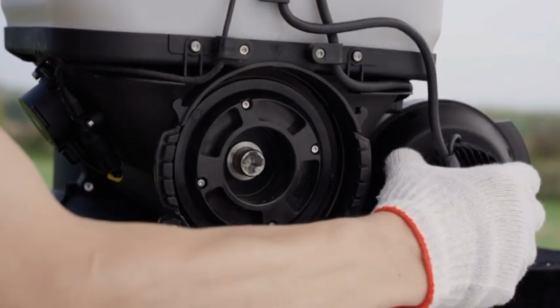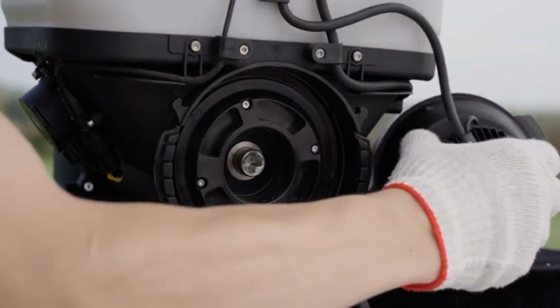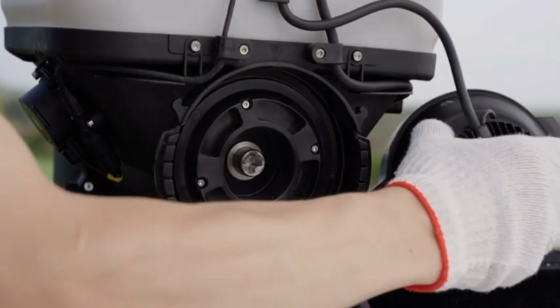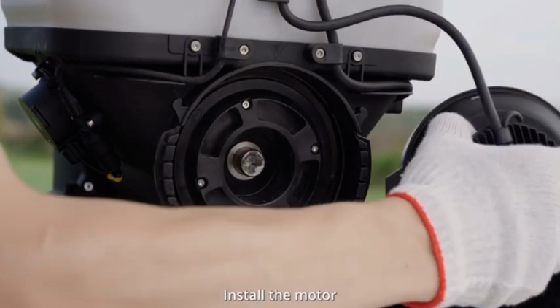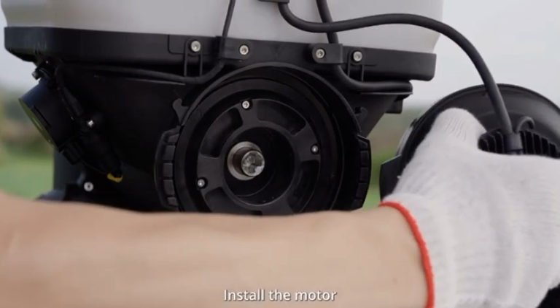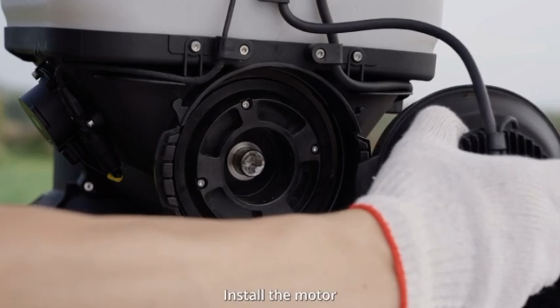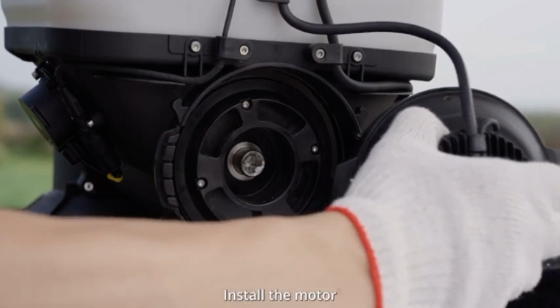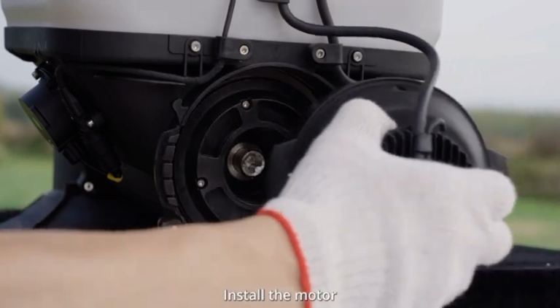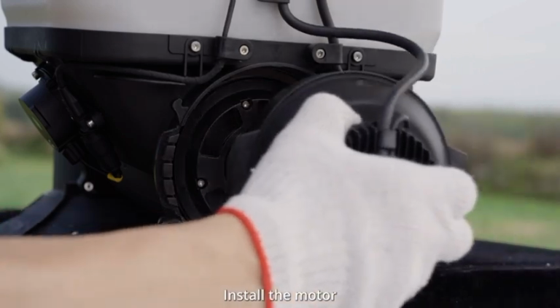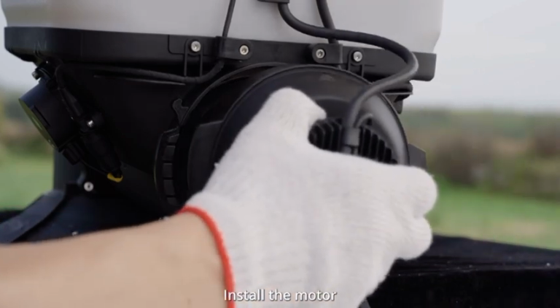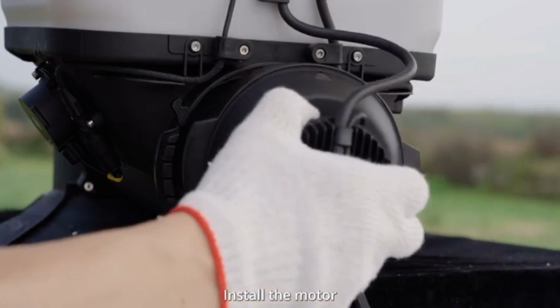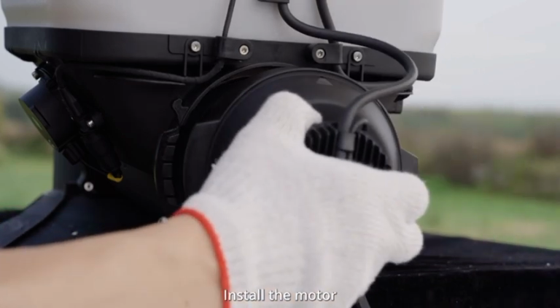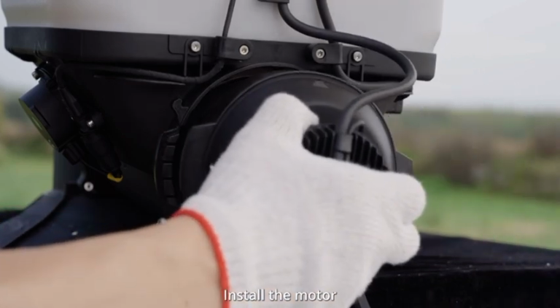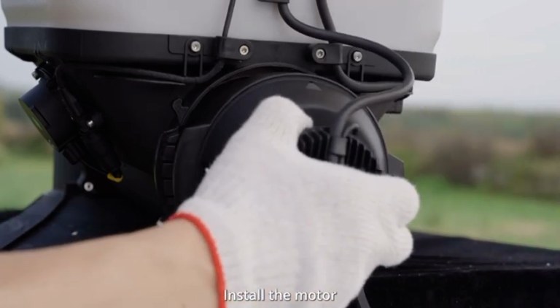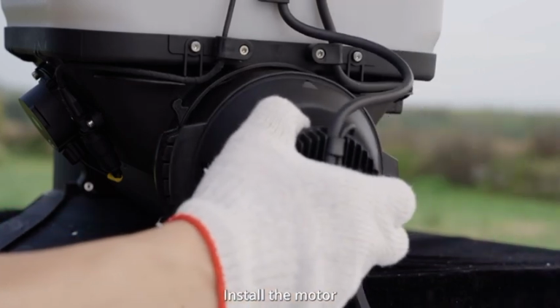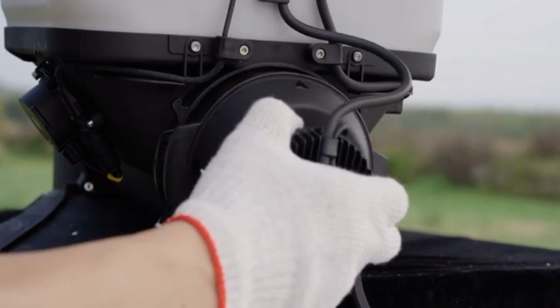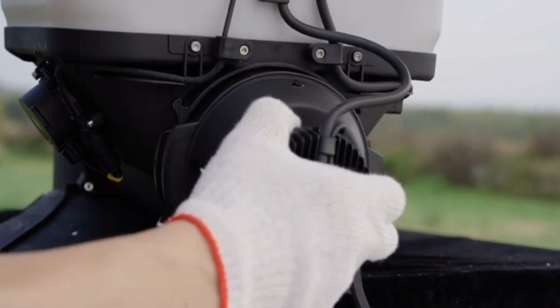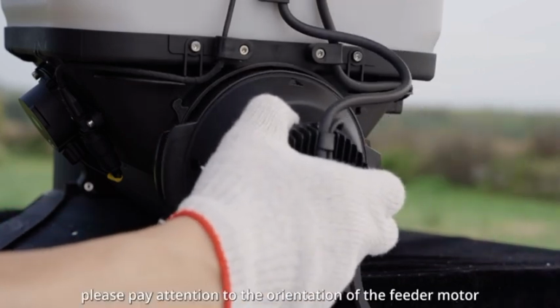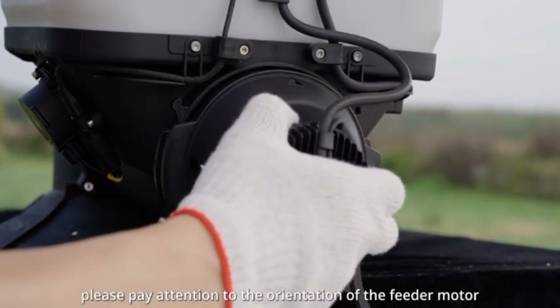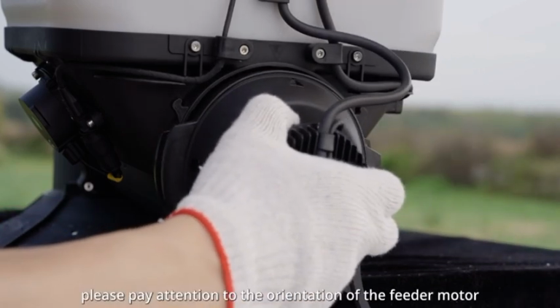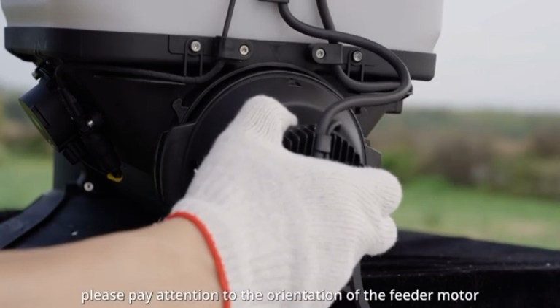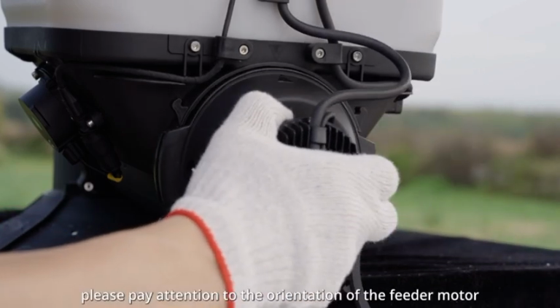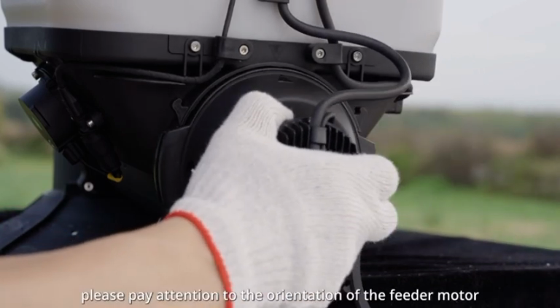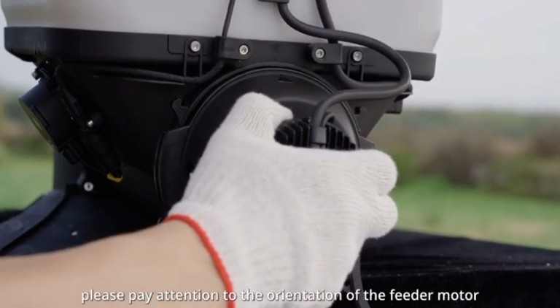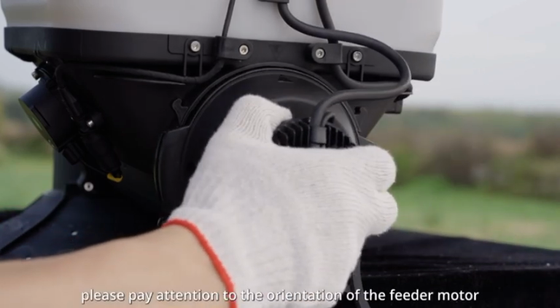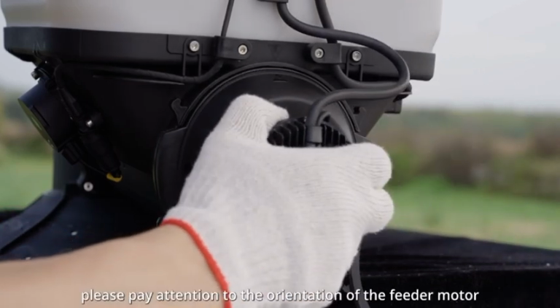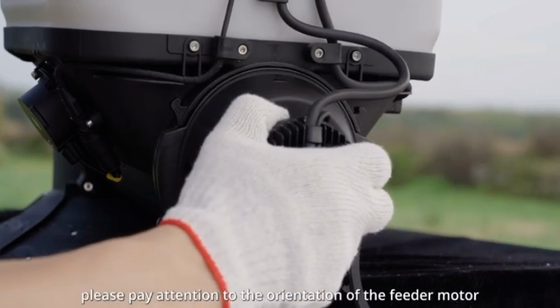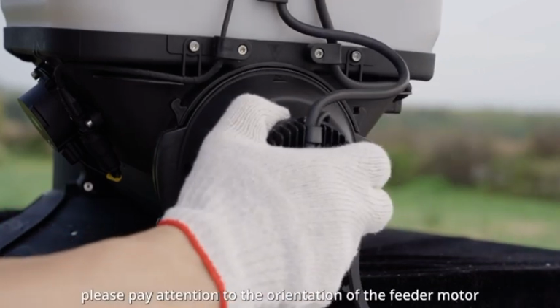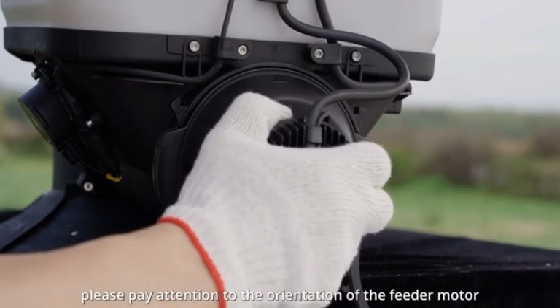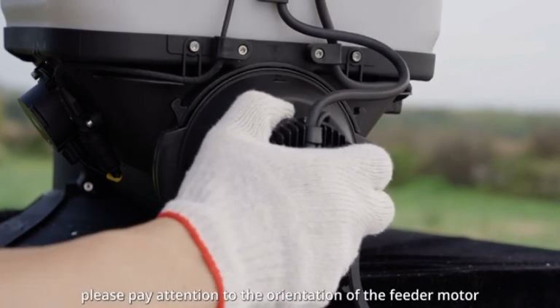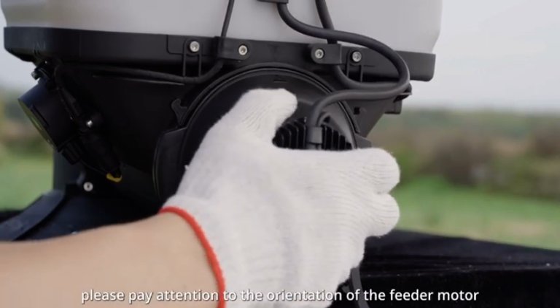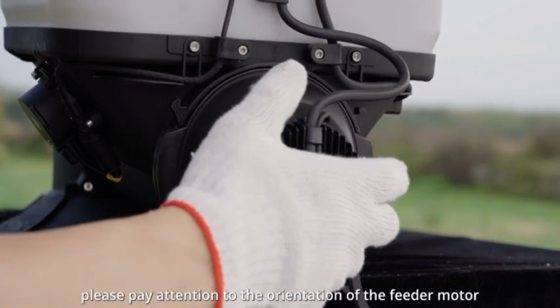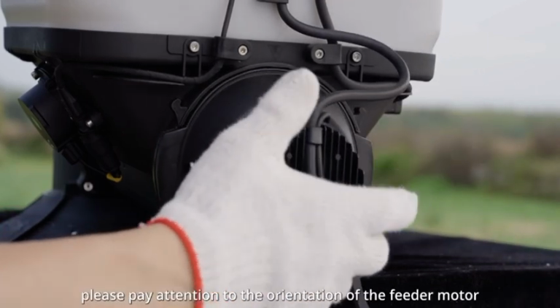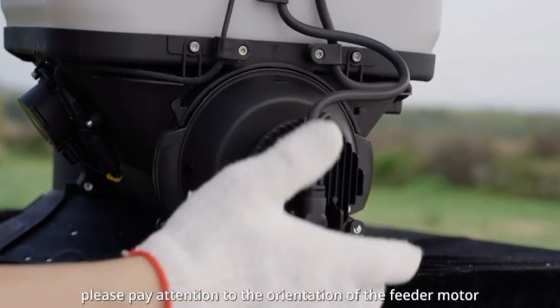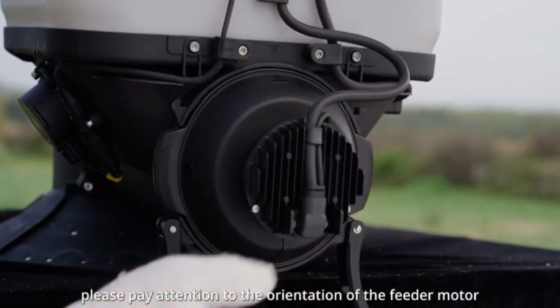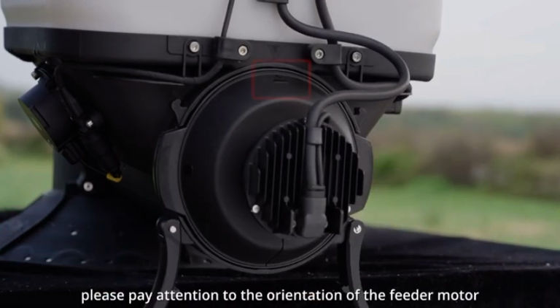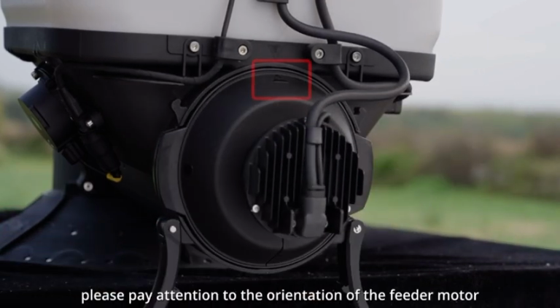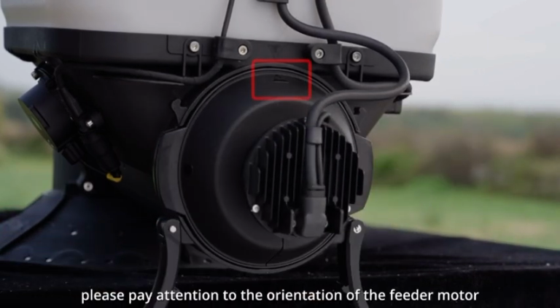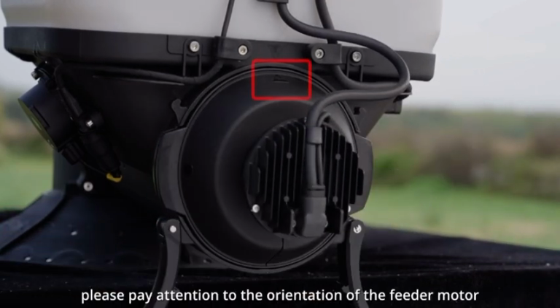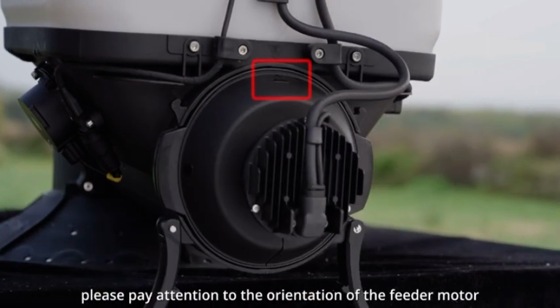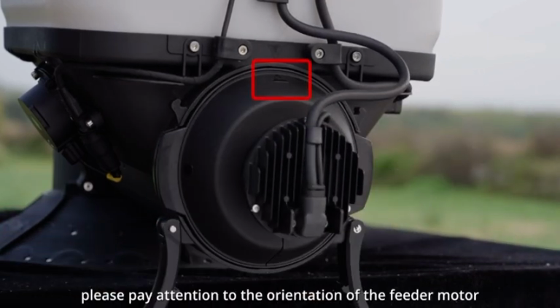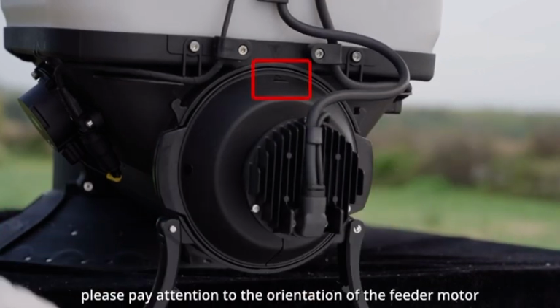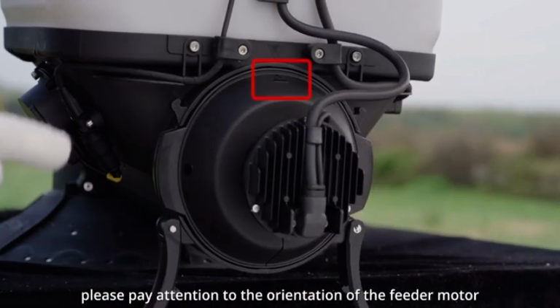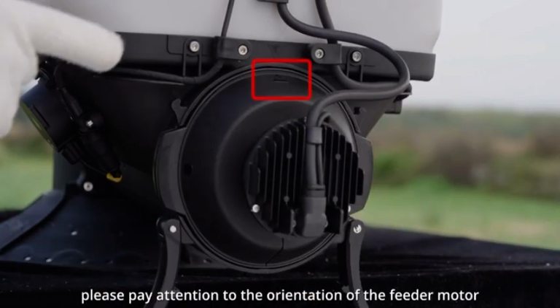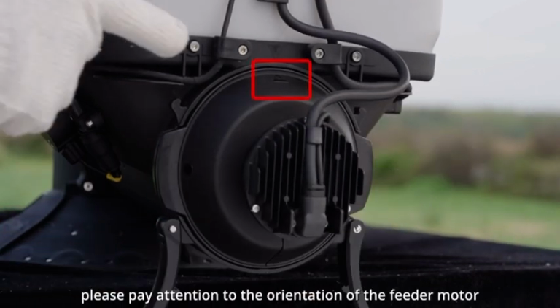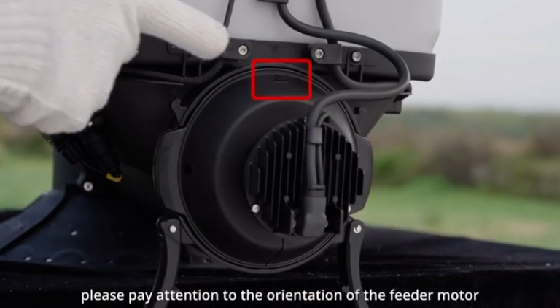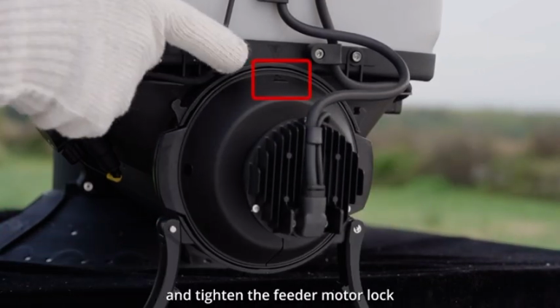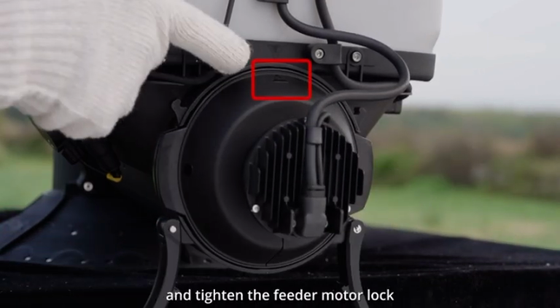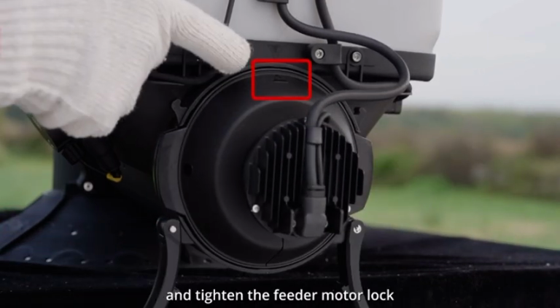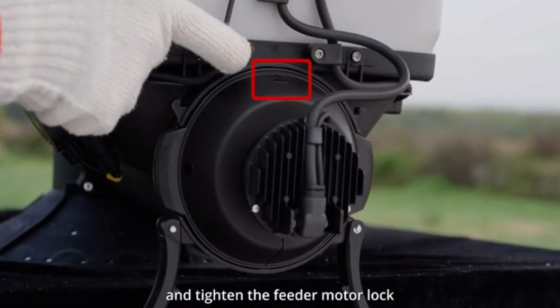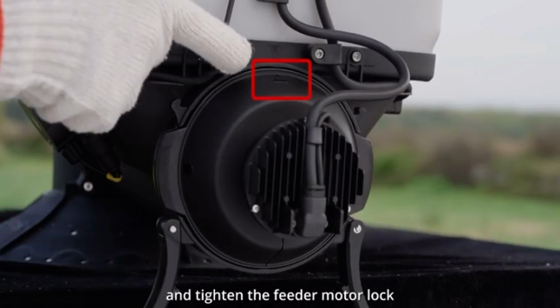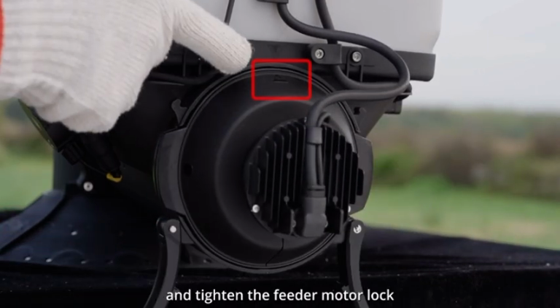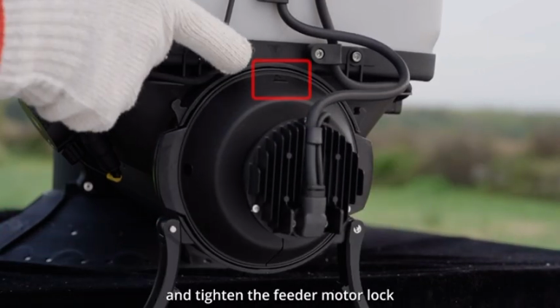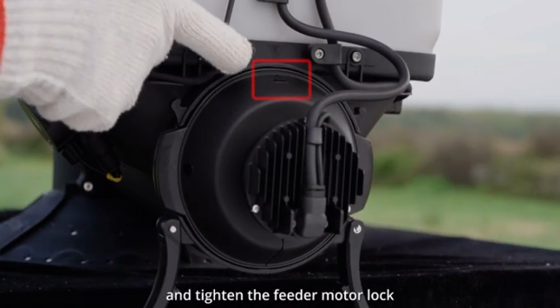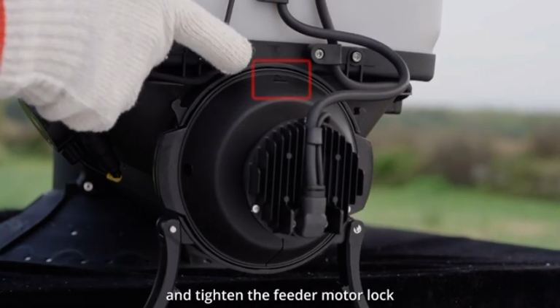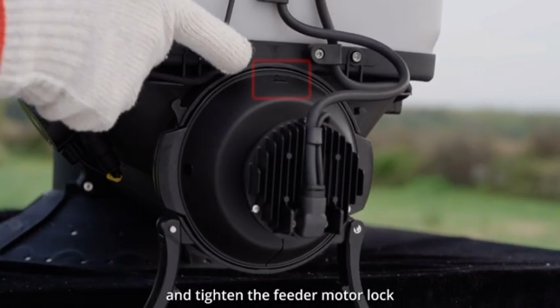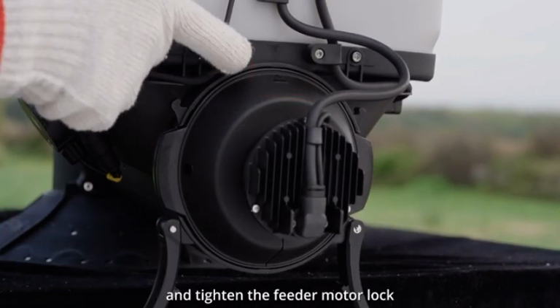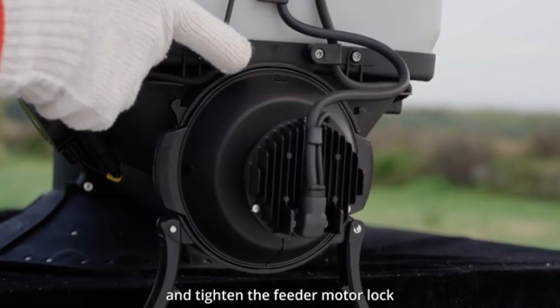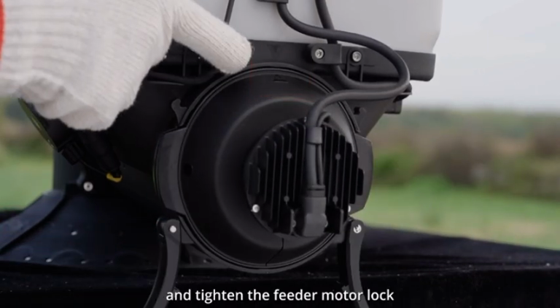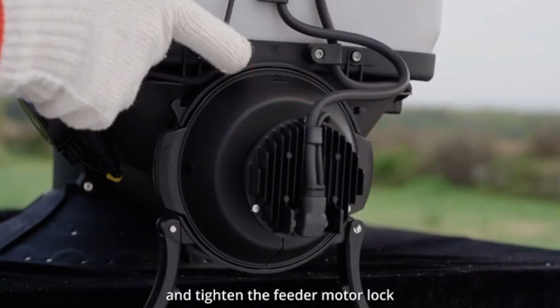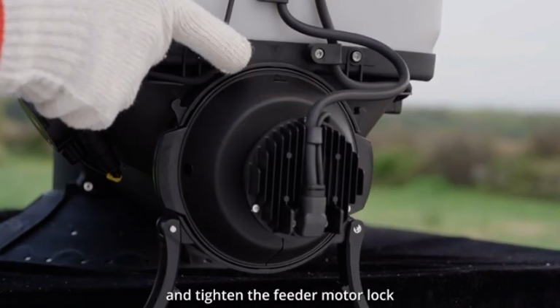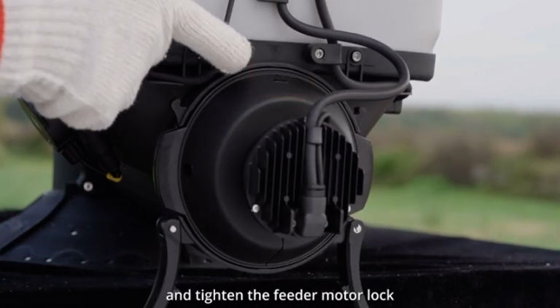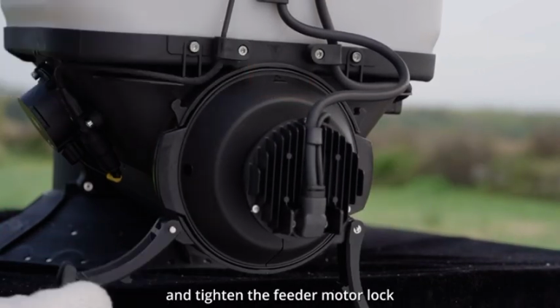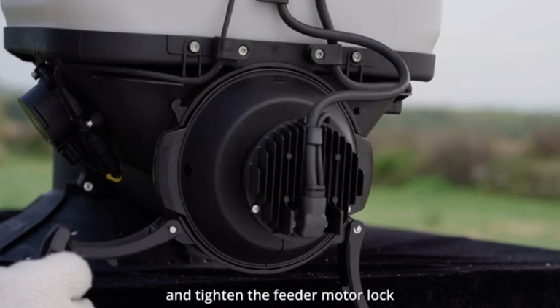Install the motor. Please pay attention to the orientation of the feeder motor and tighten the feeder motor lock.